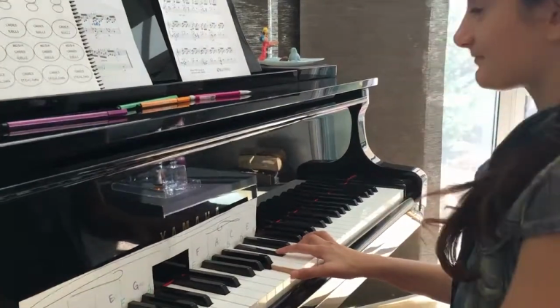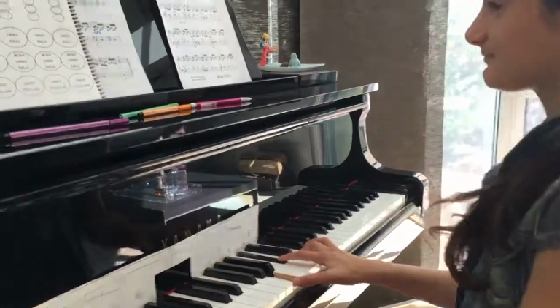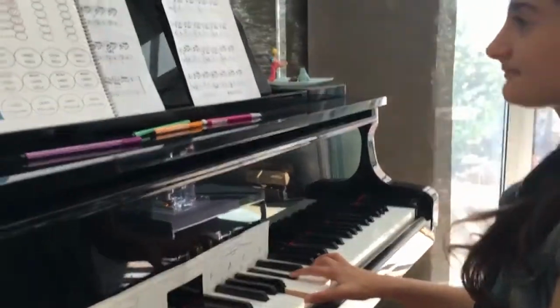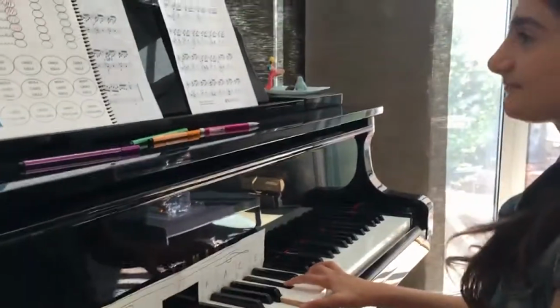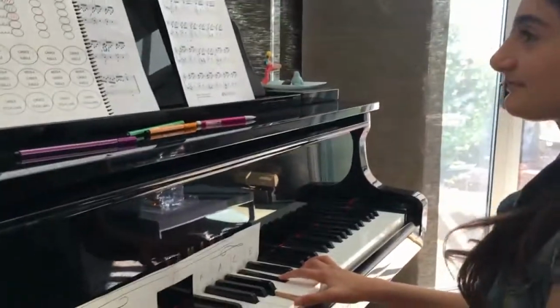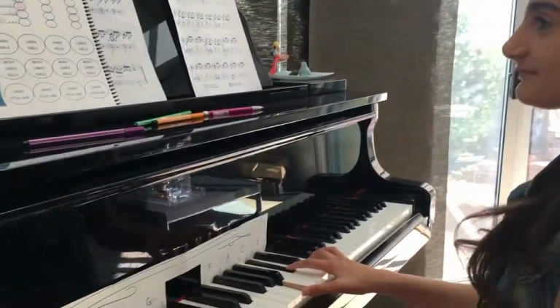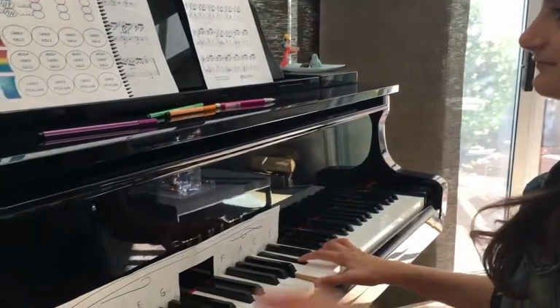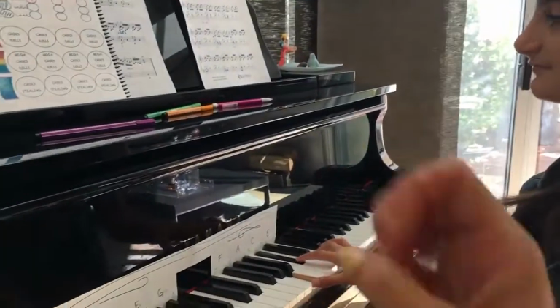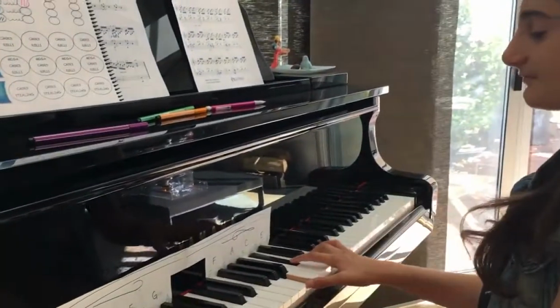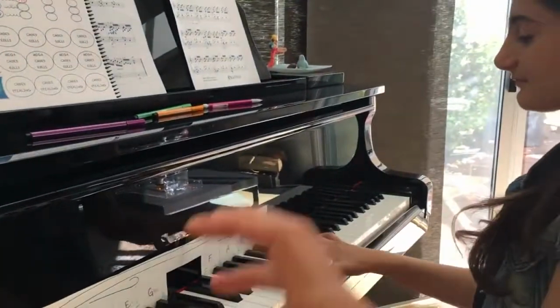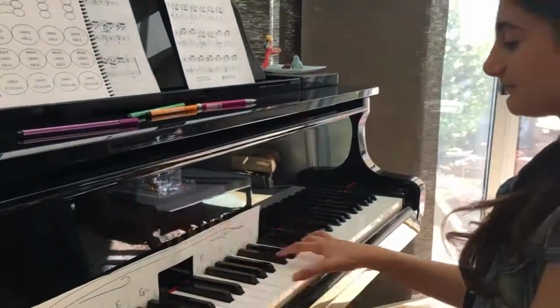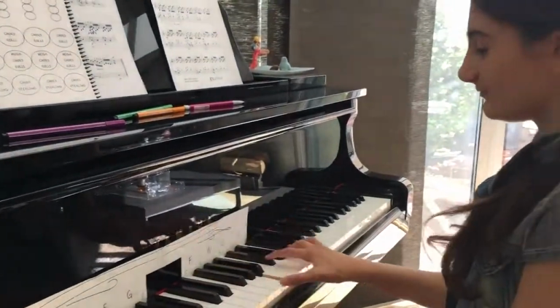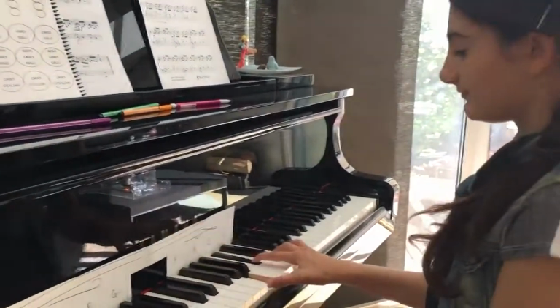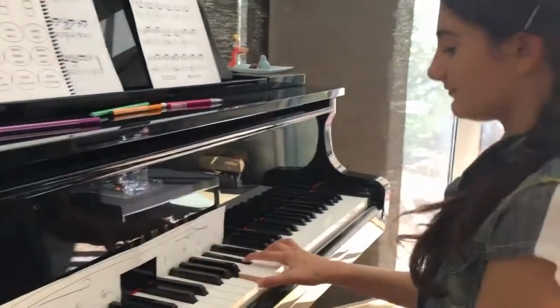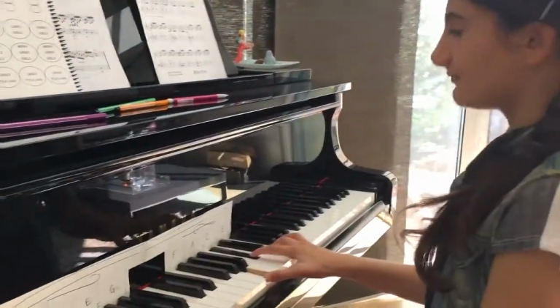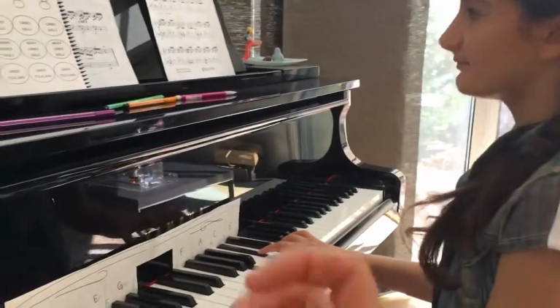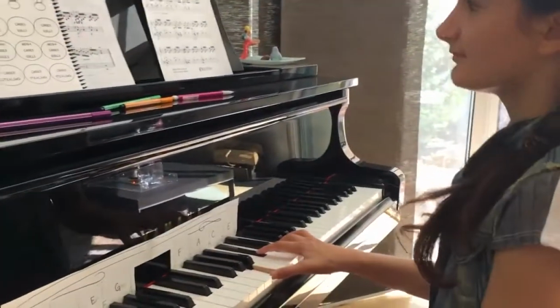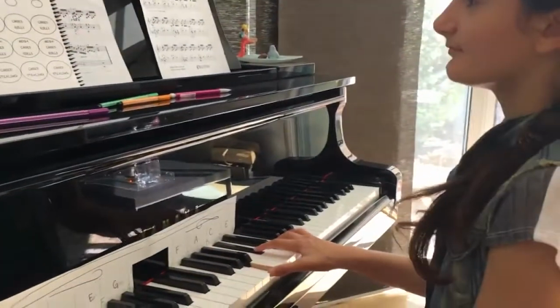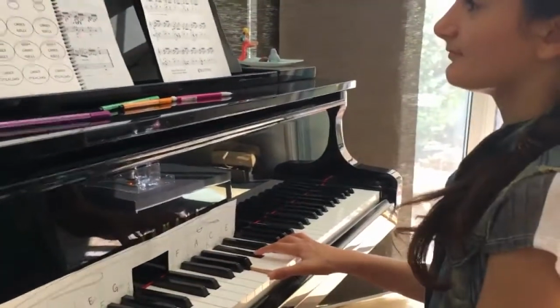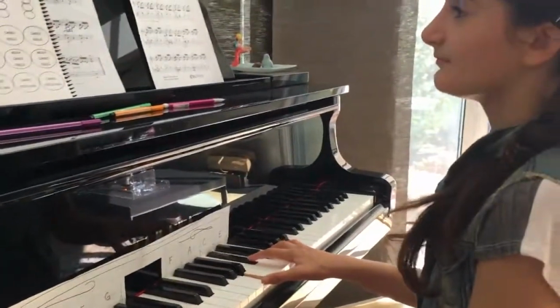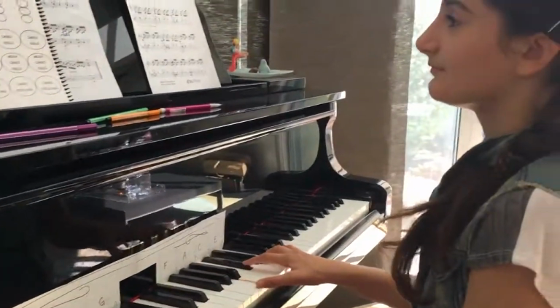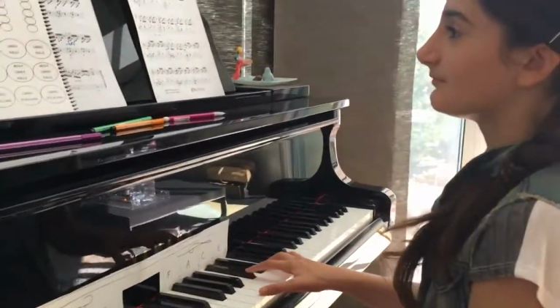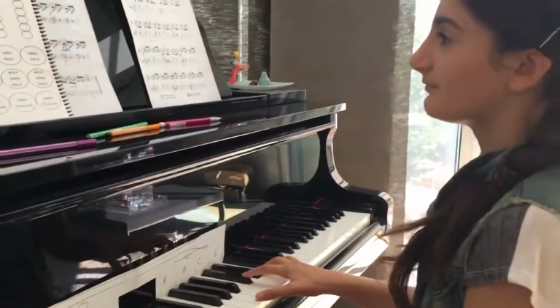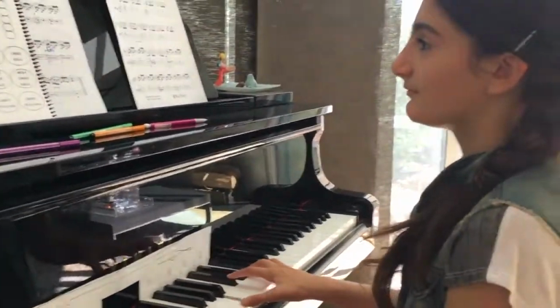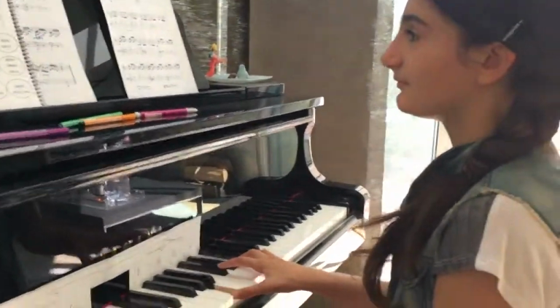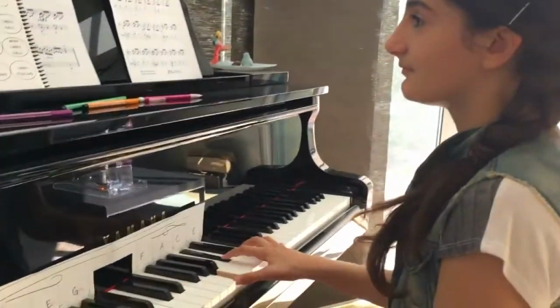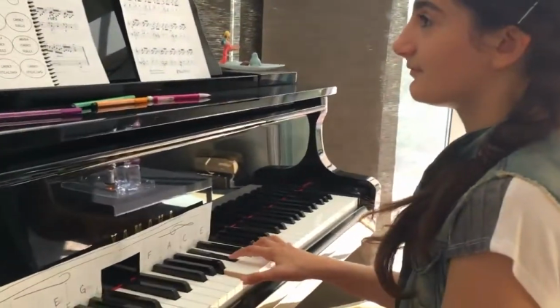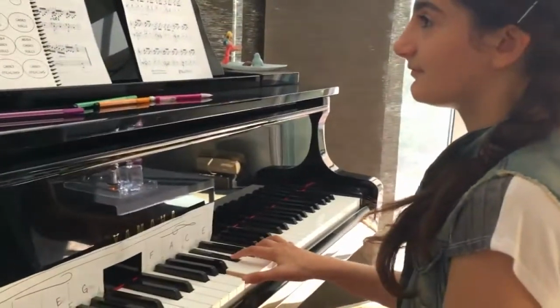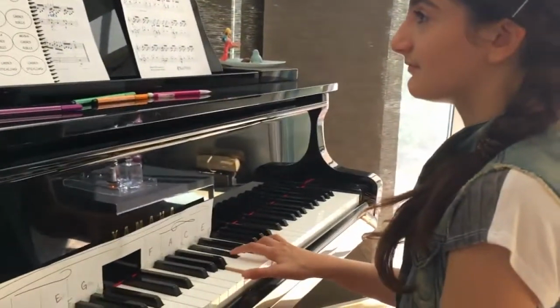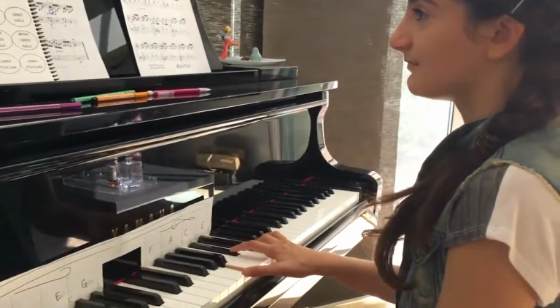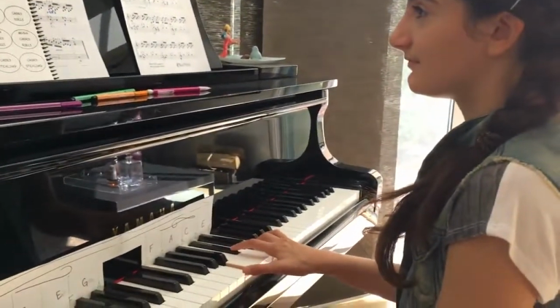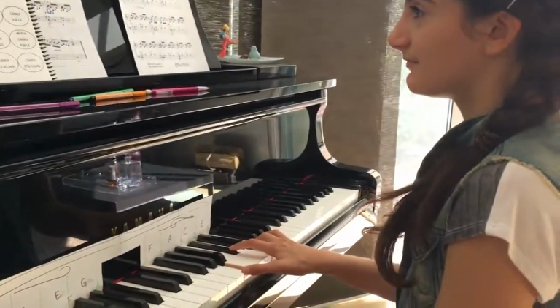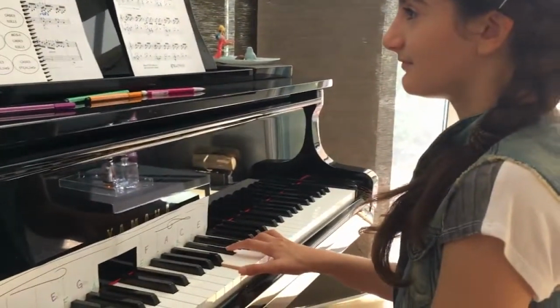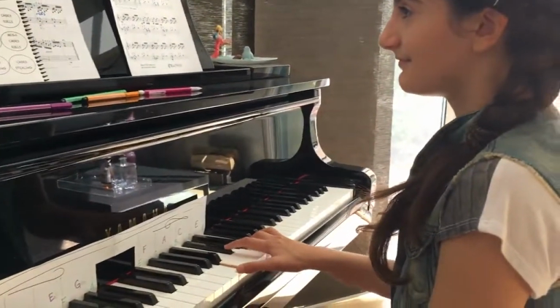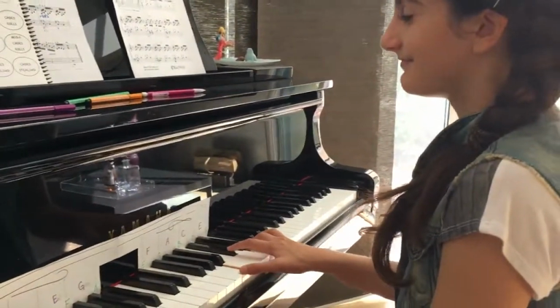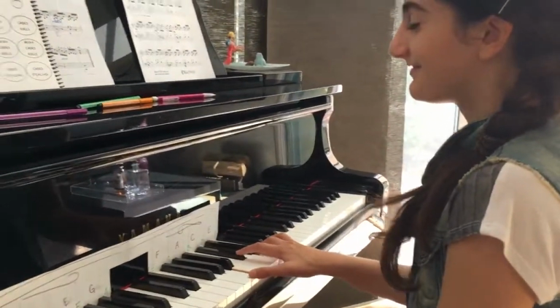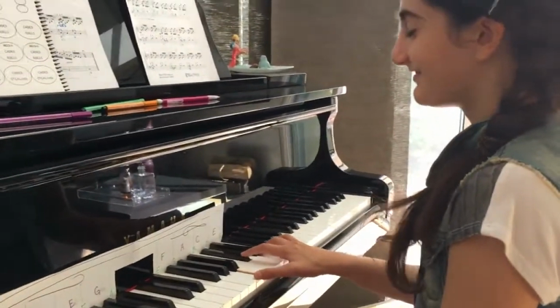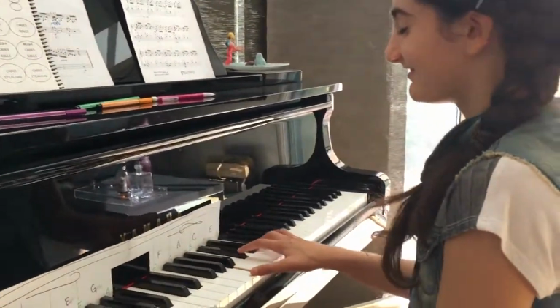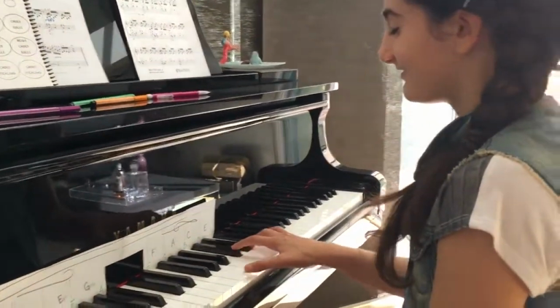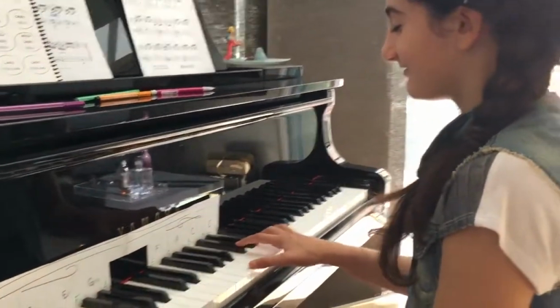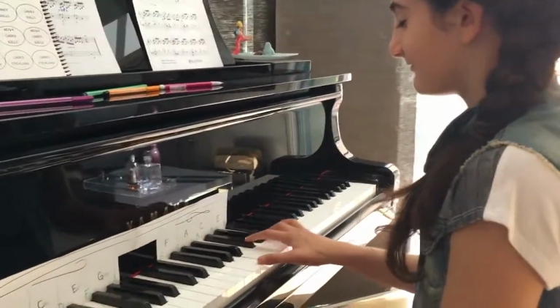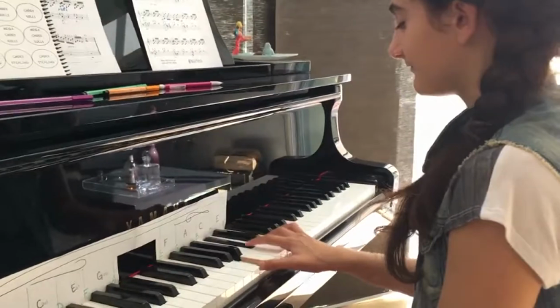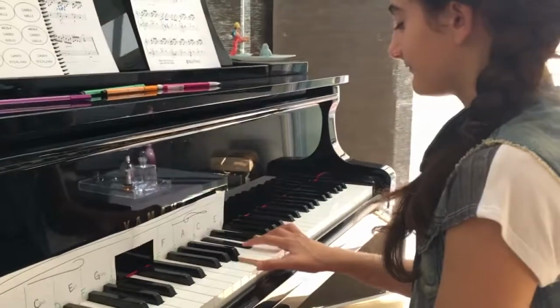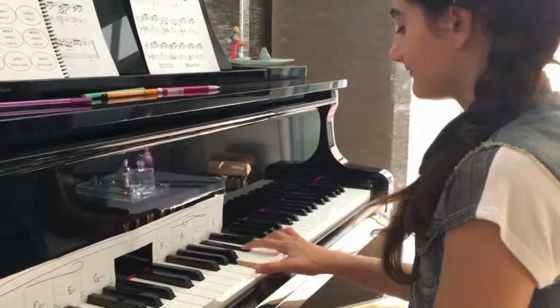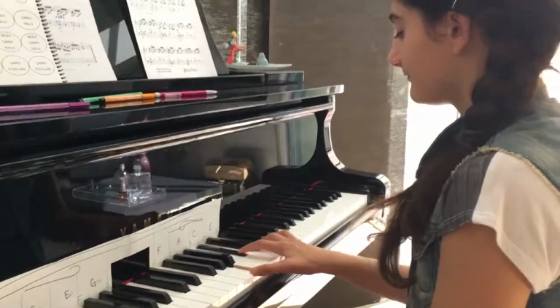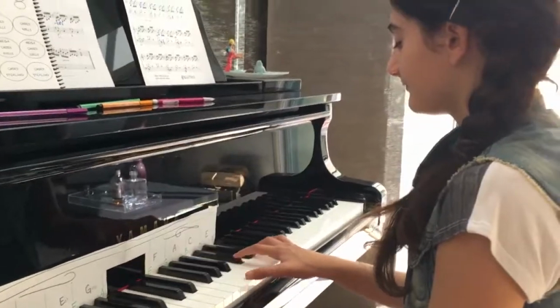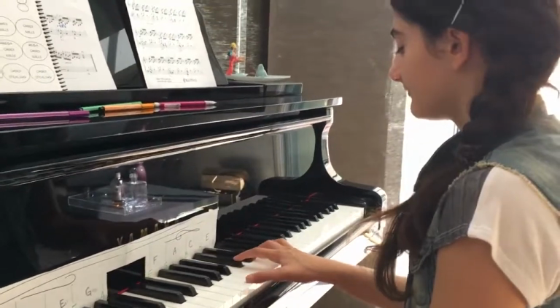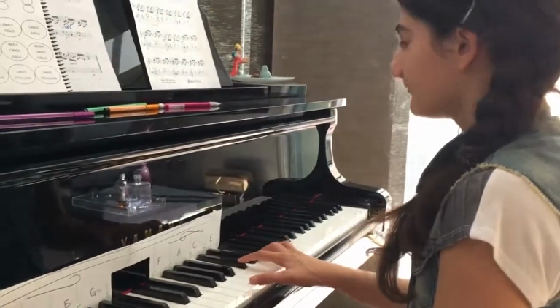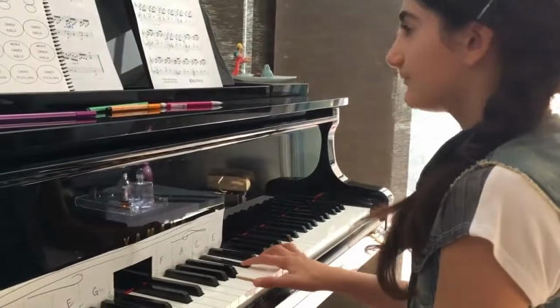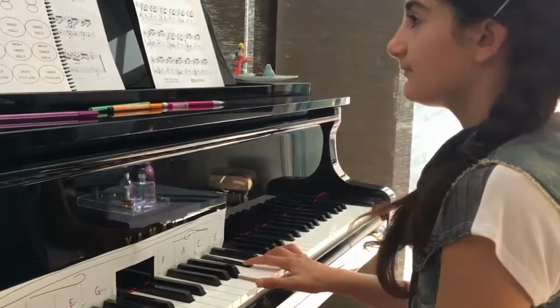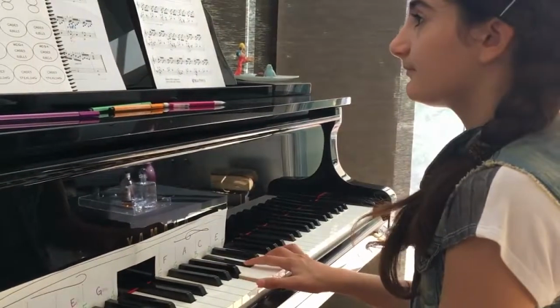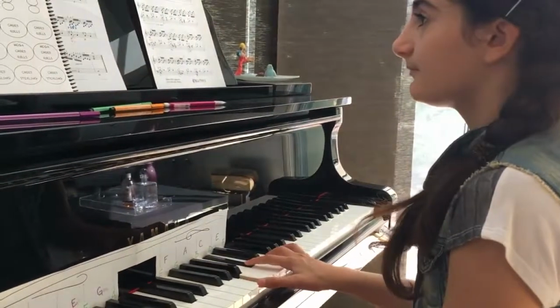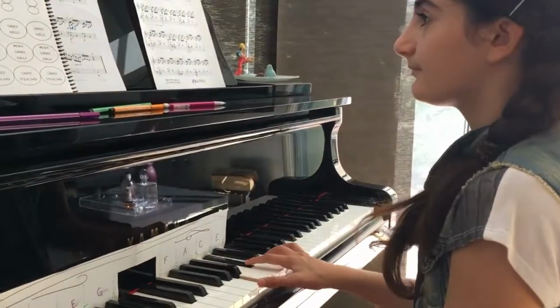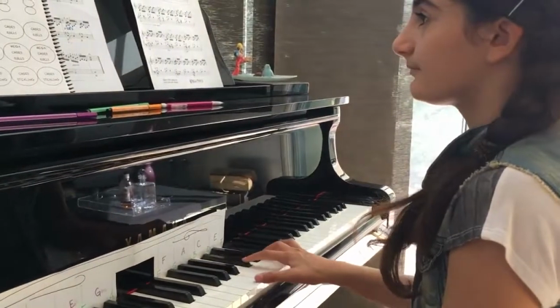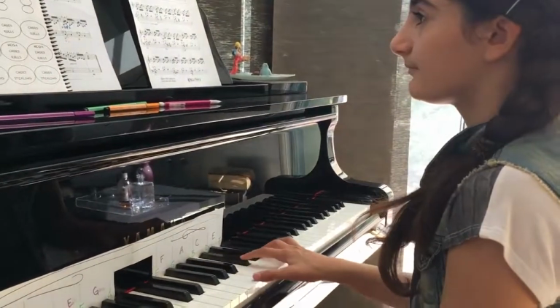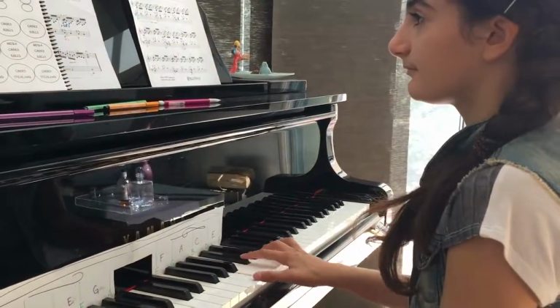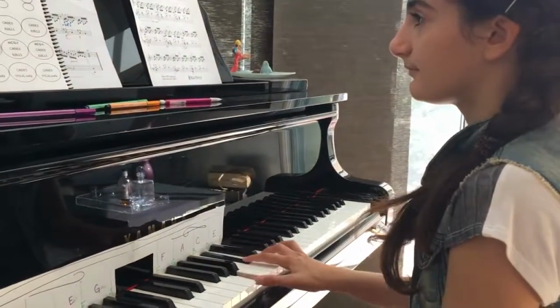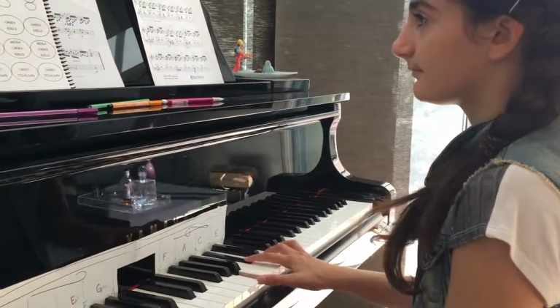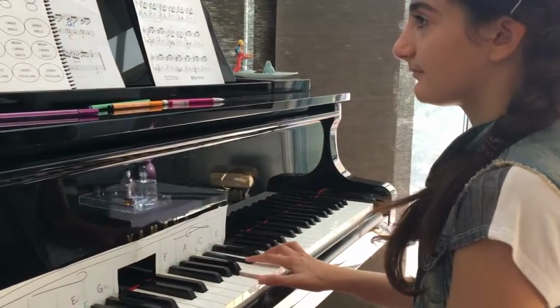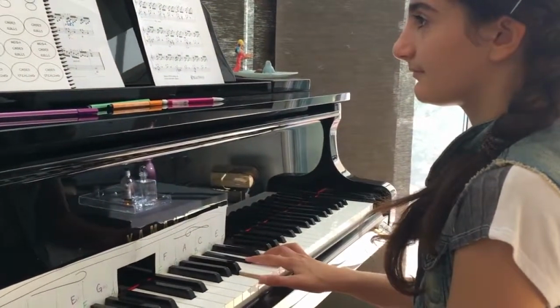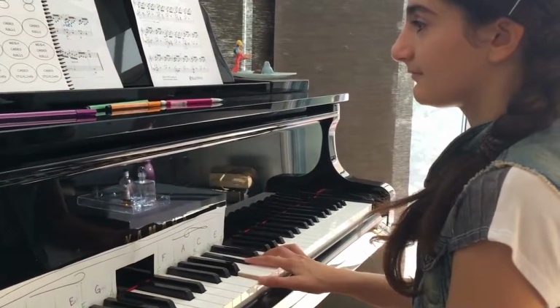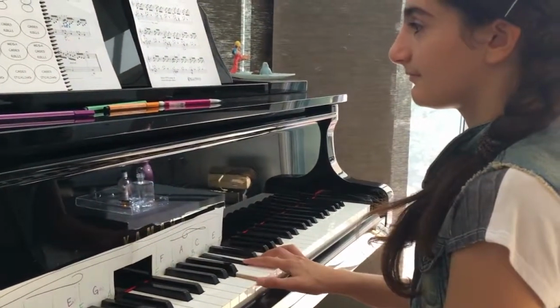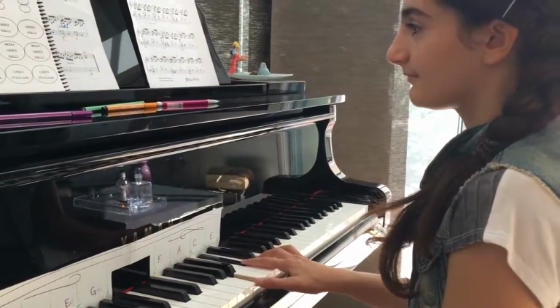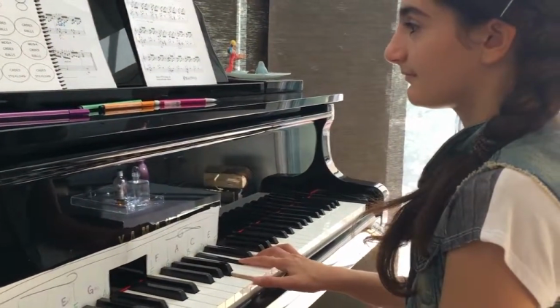Feel it. Nice — there it is. Perfect. Go ahead, color it.